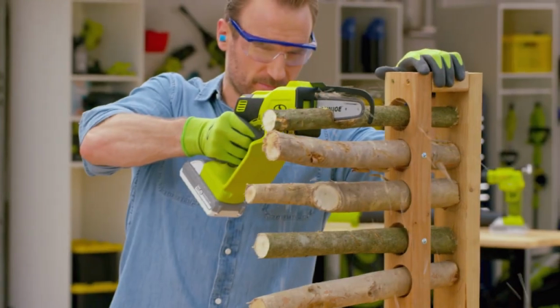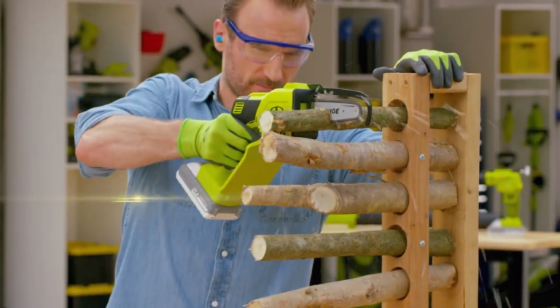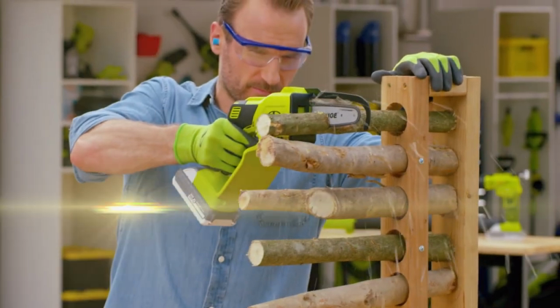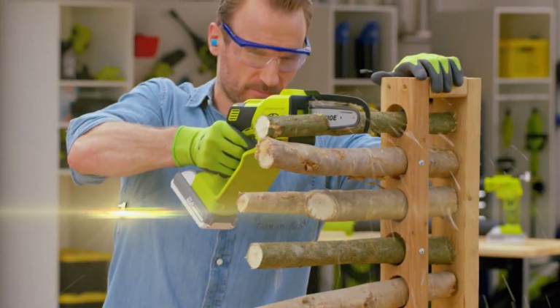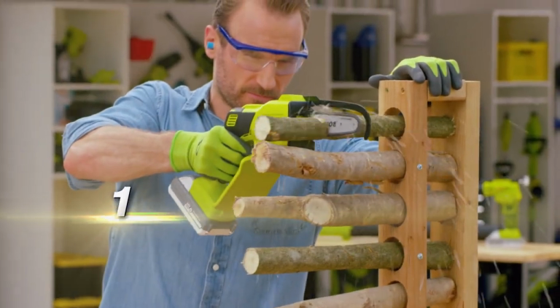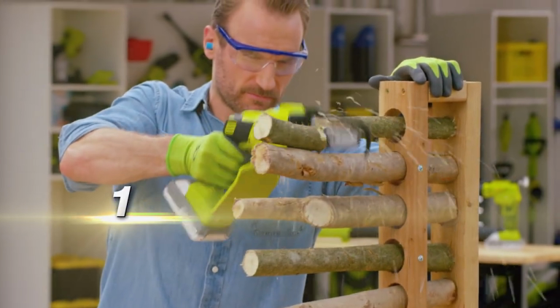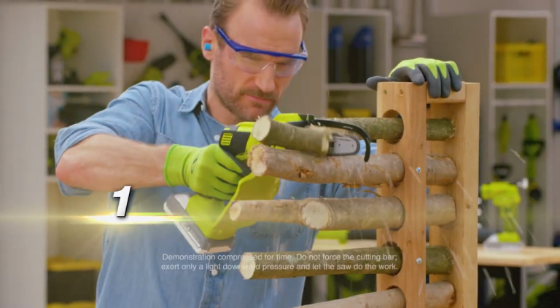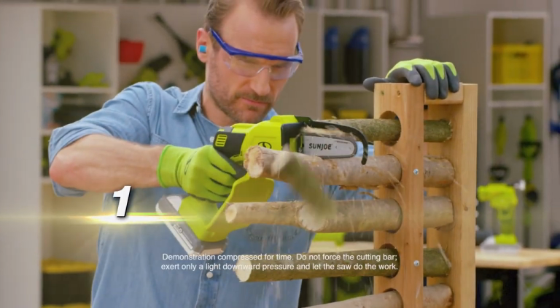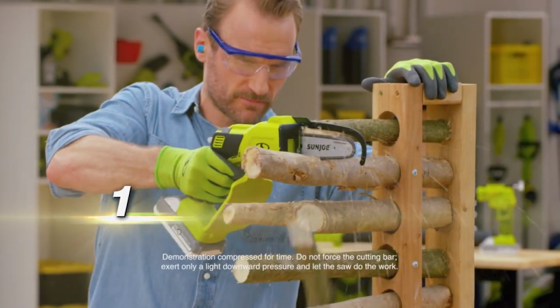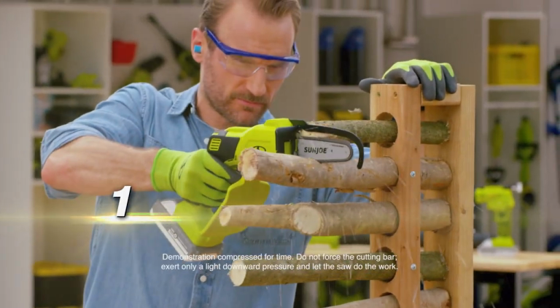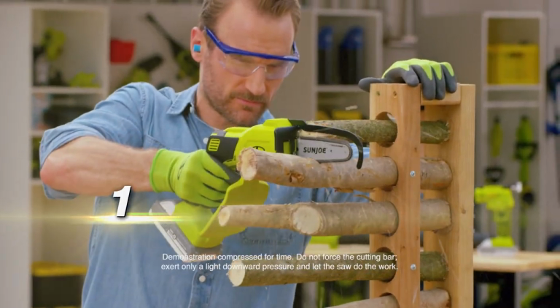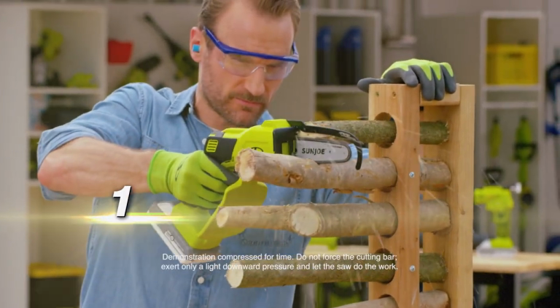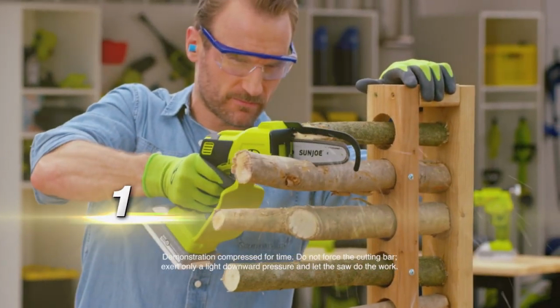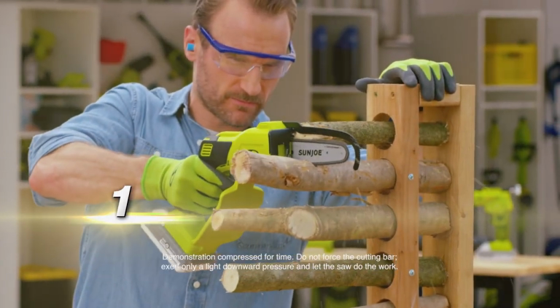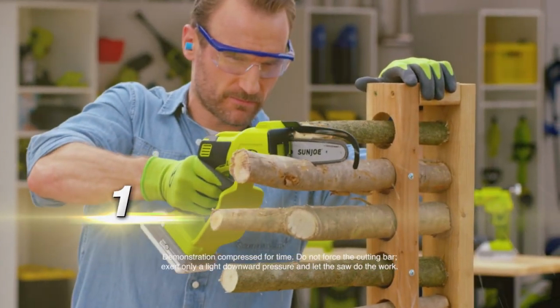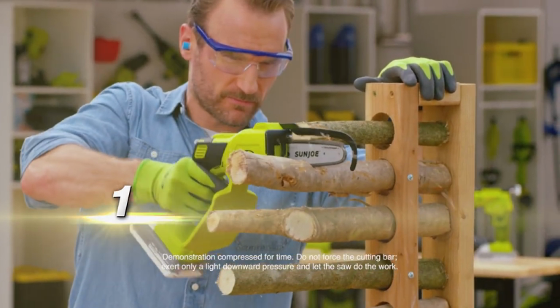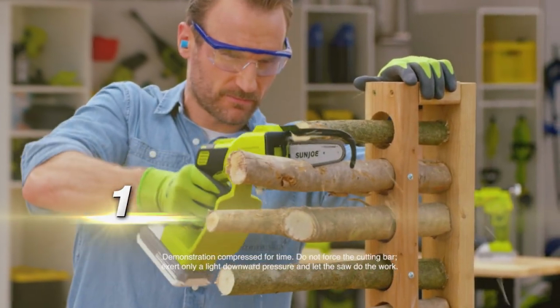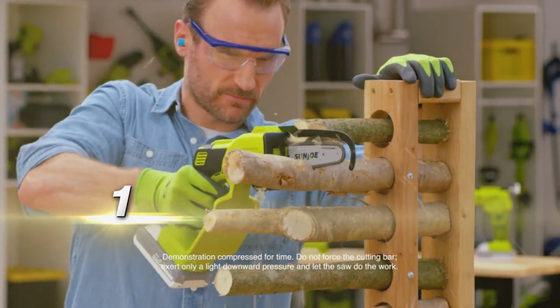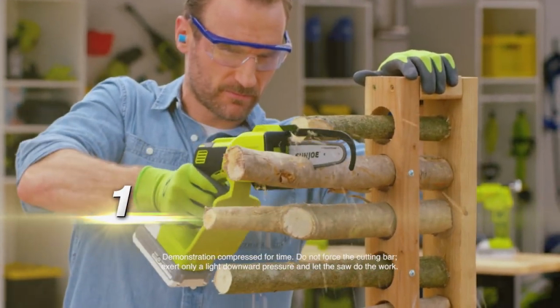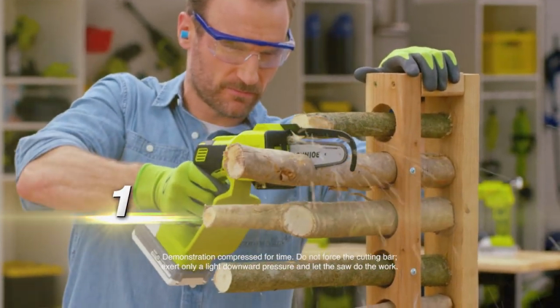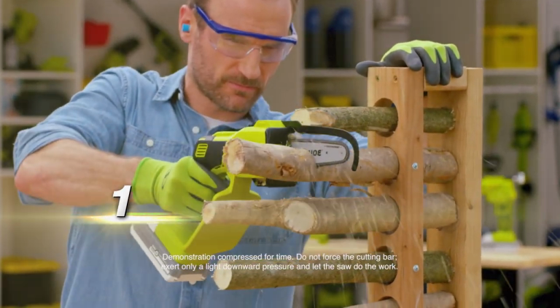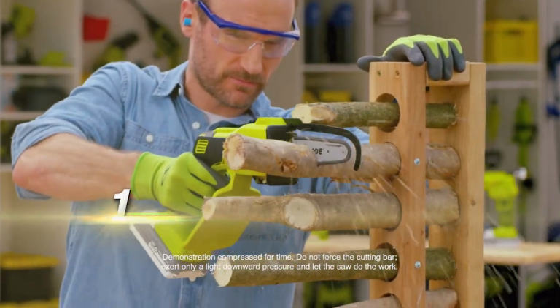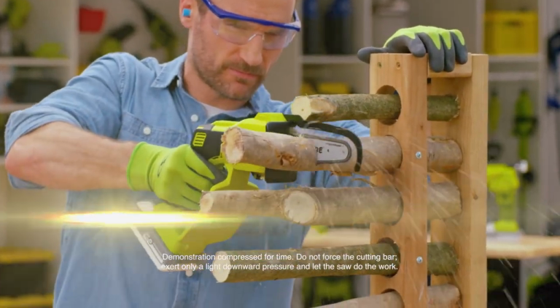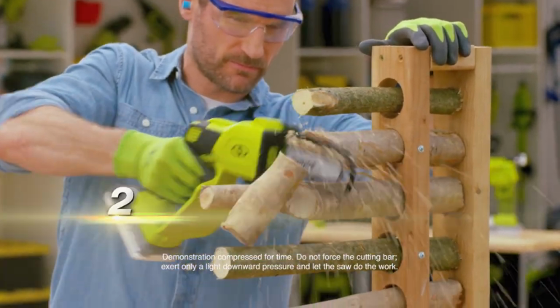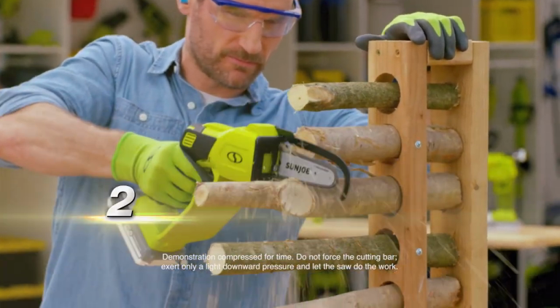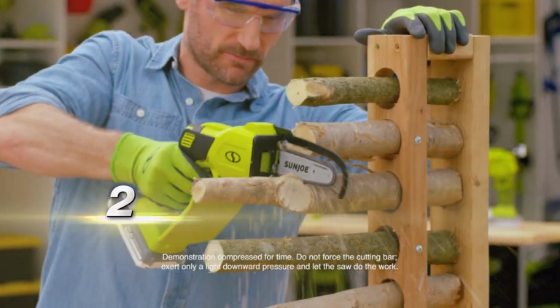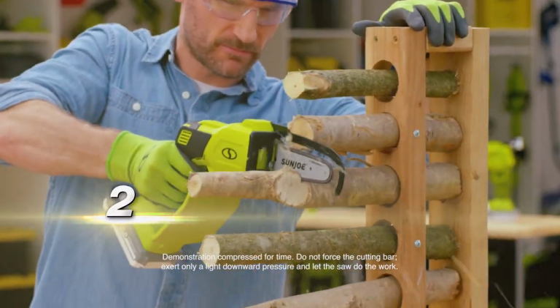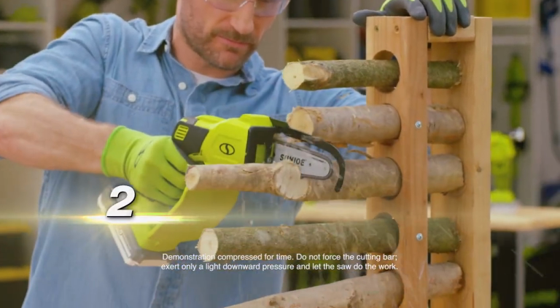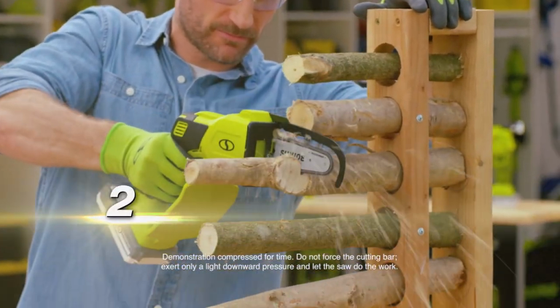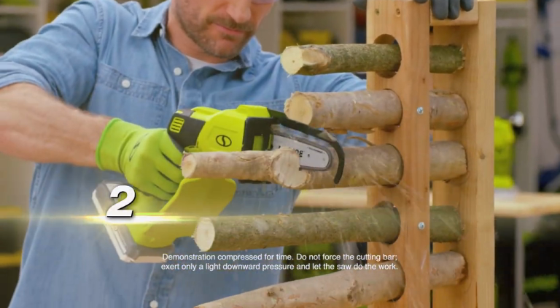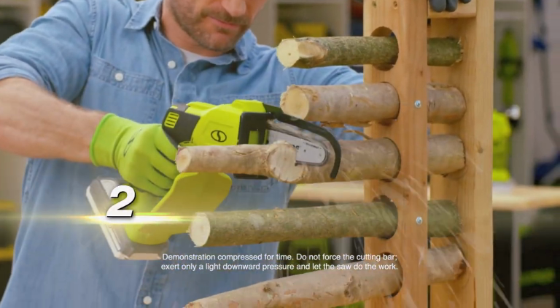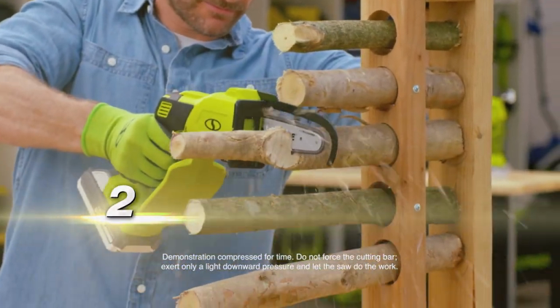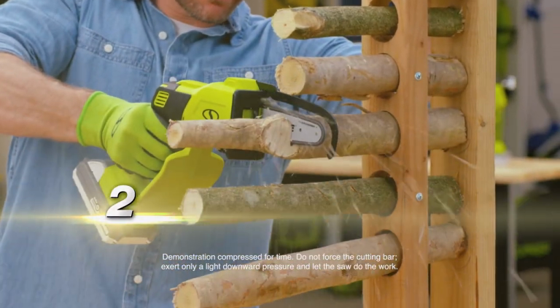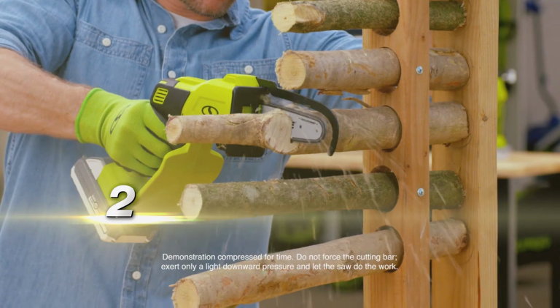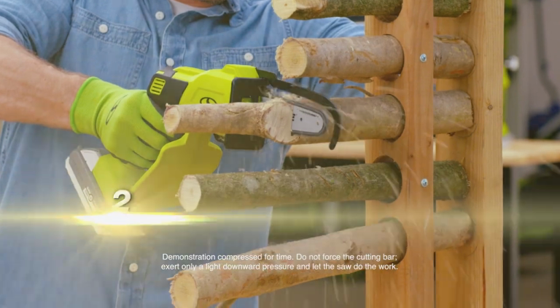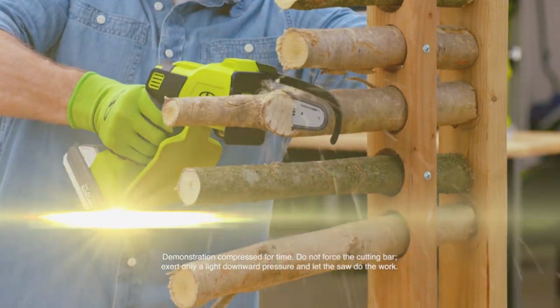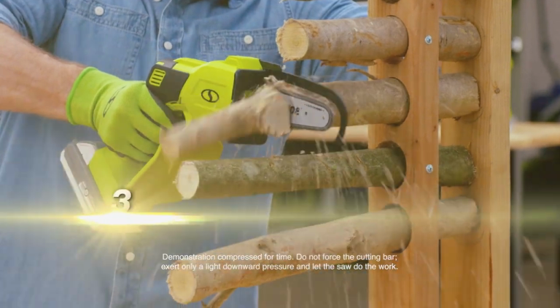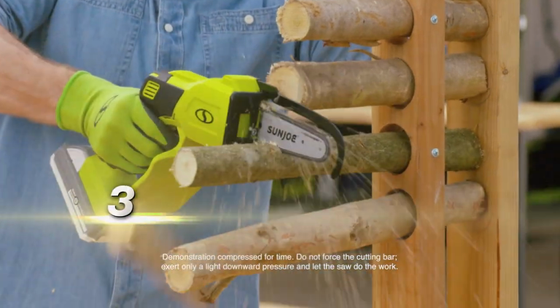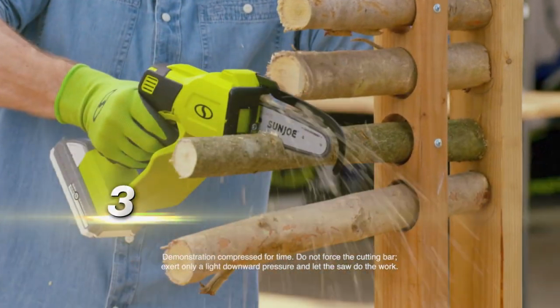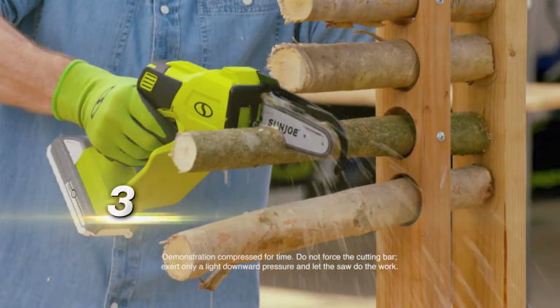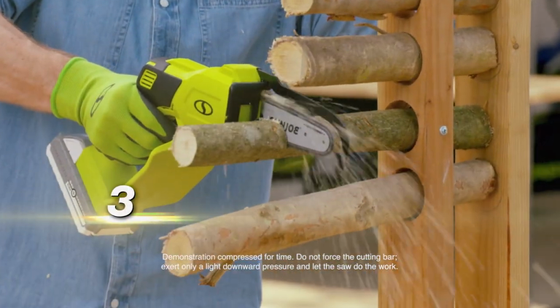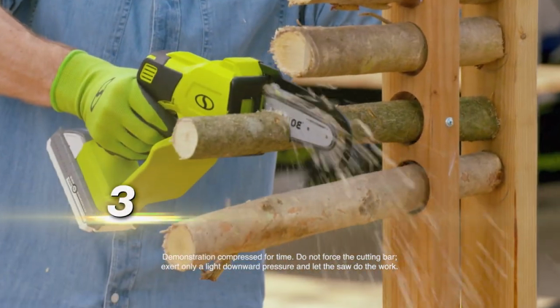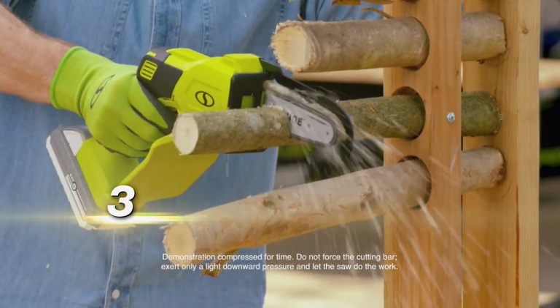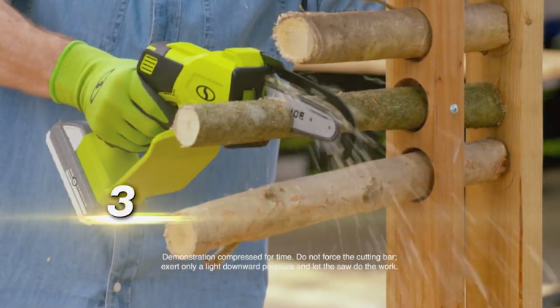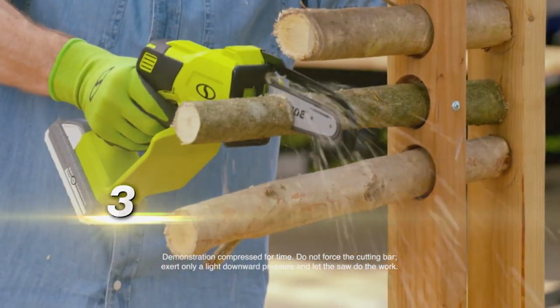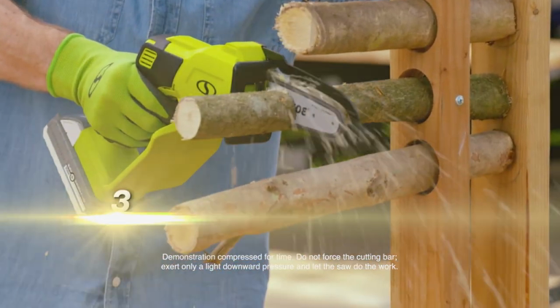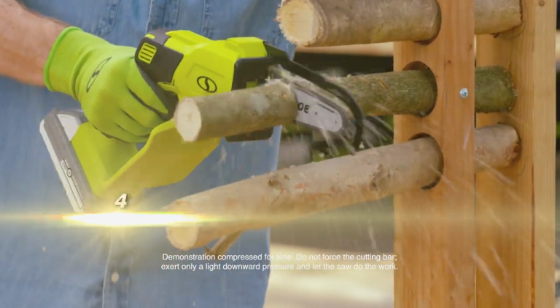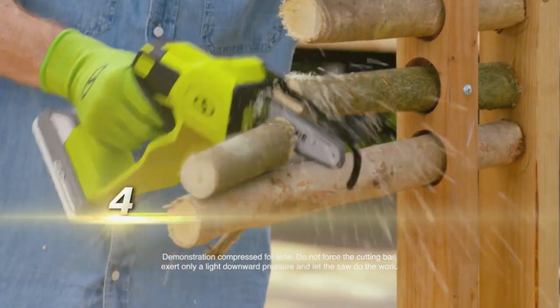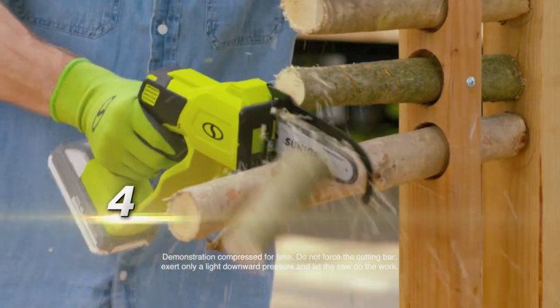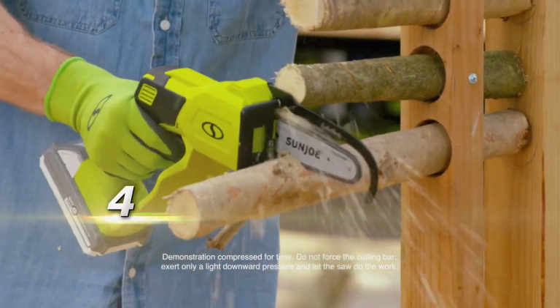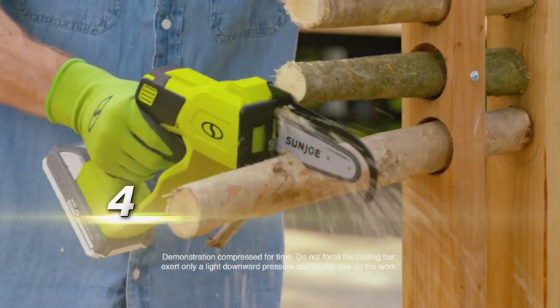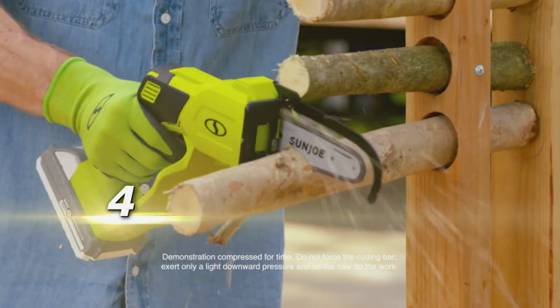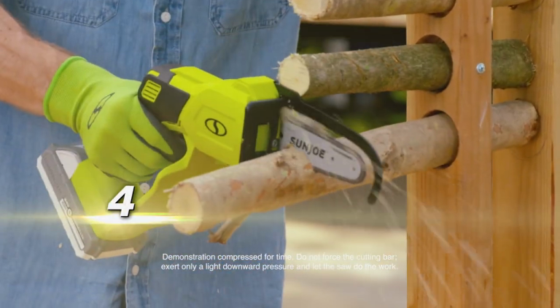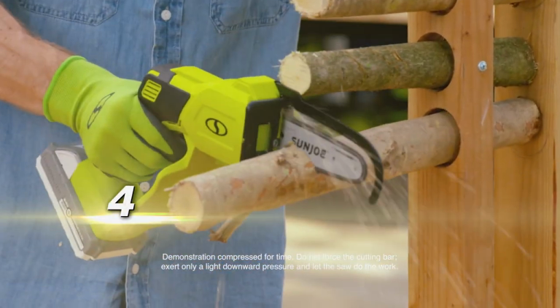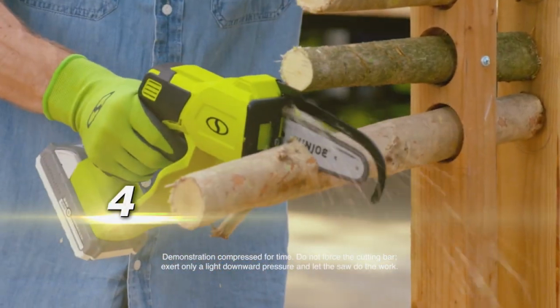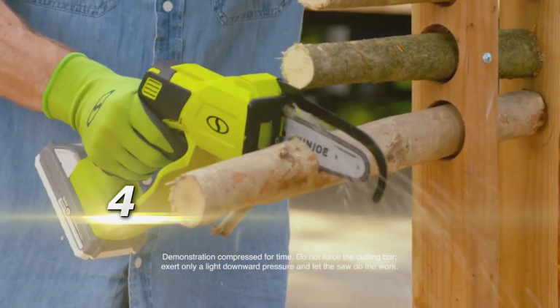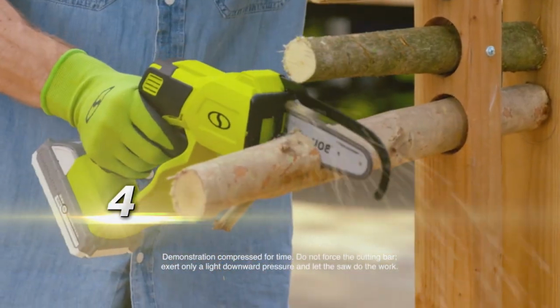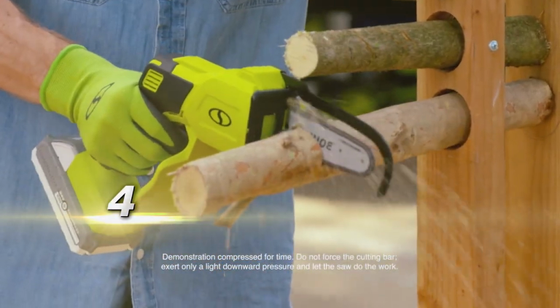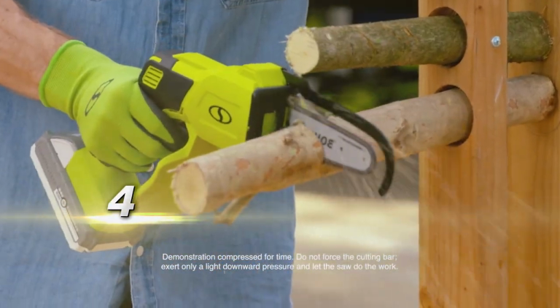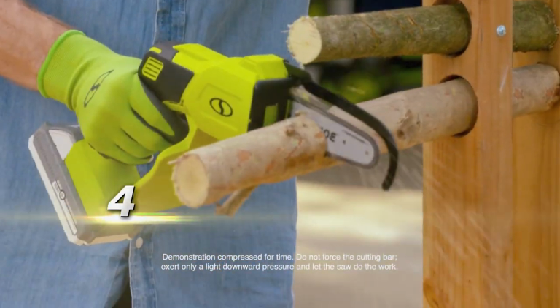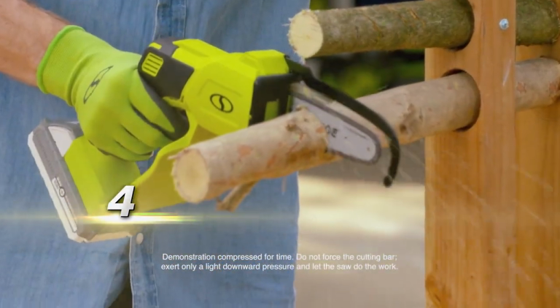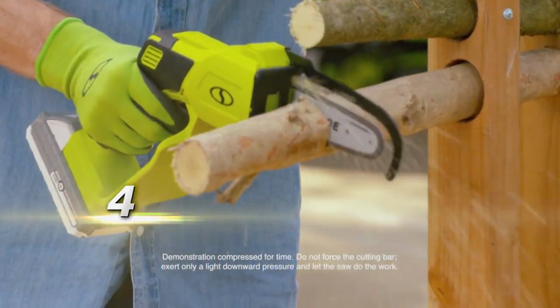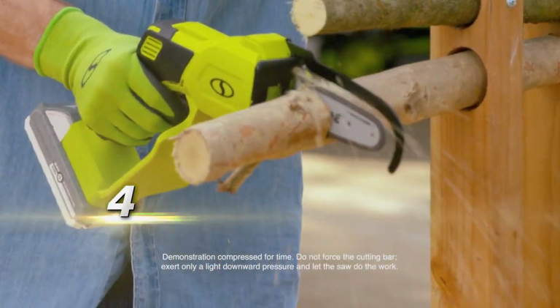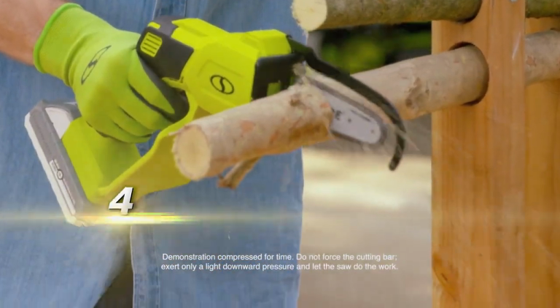Watch this. We have five branches in a row. Sun Joe goes through one after the other like a hot knife through butter.